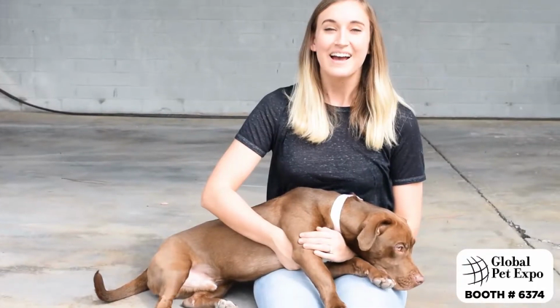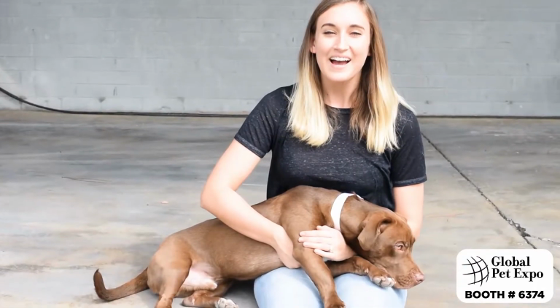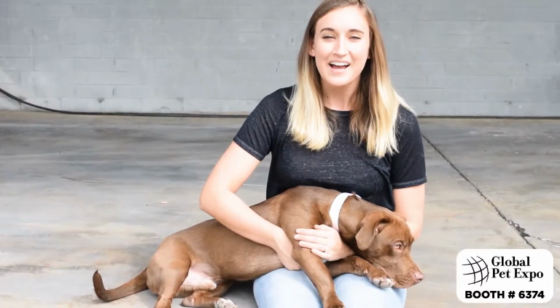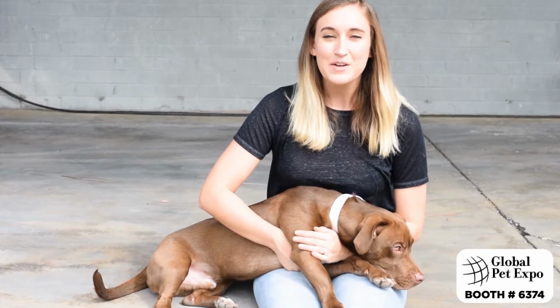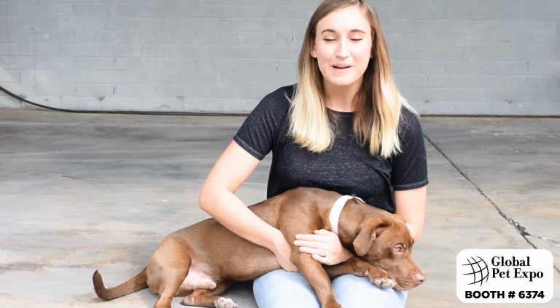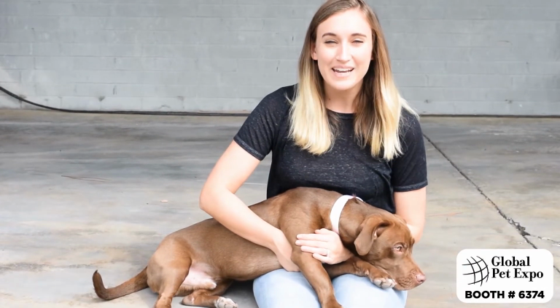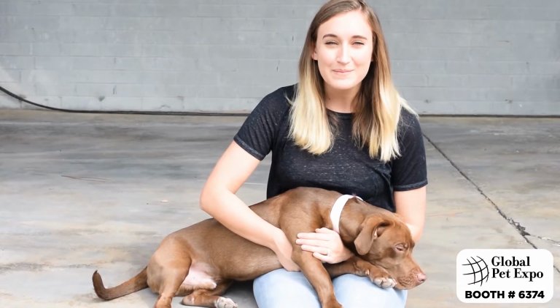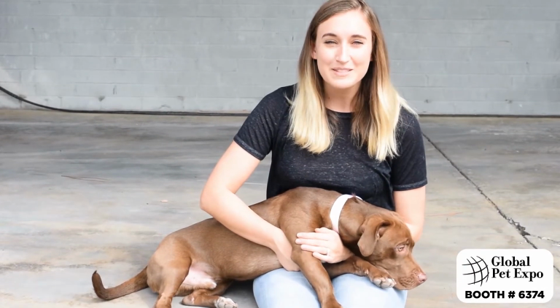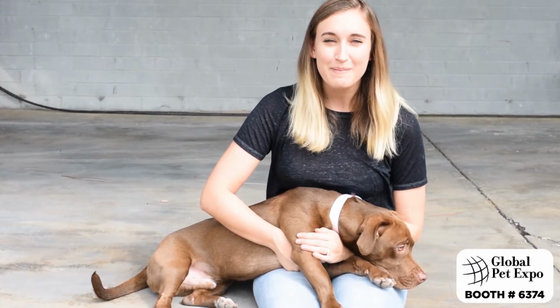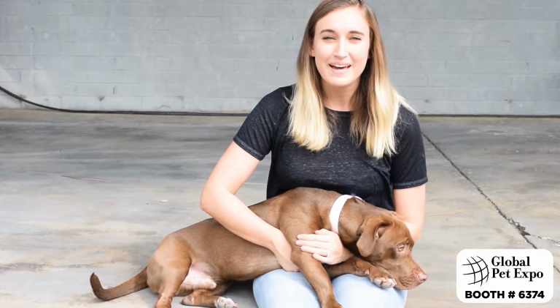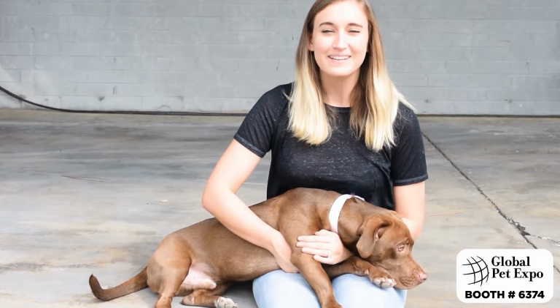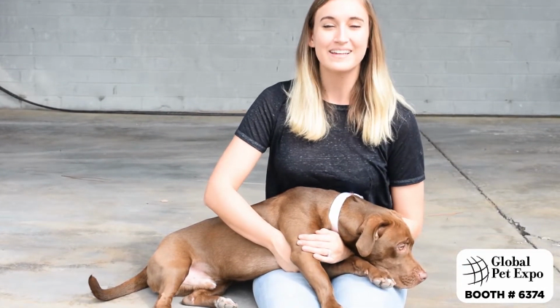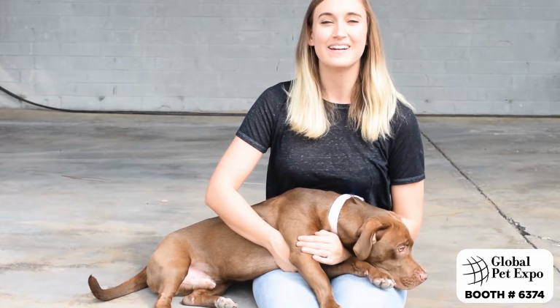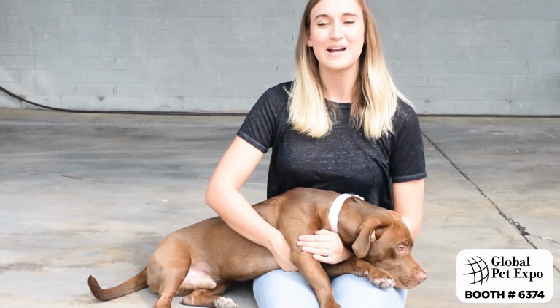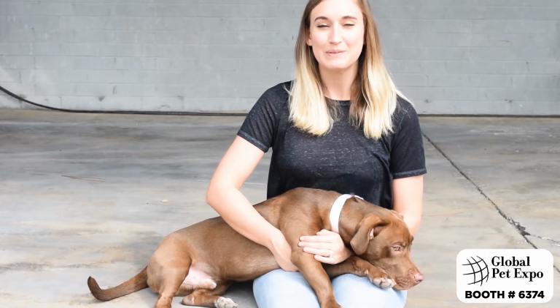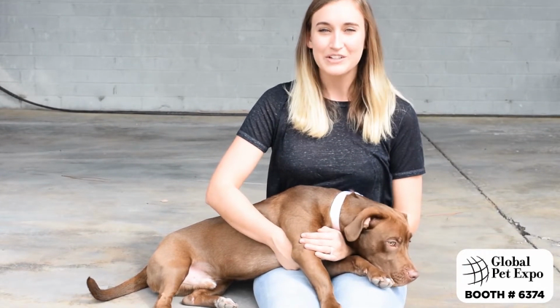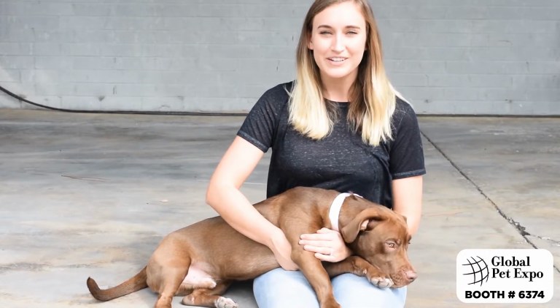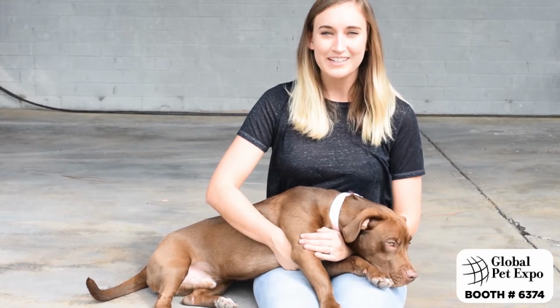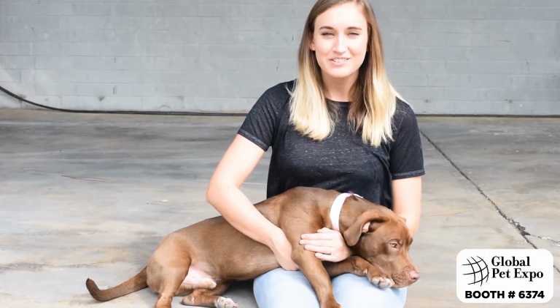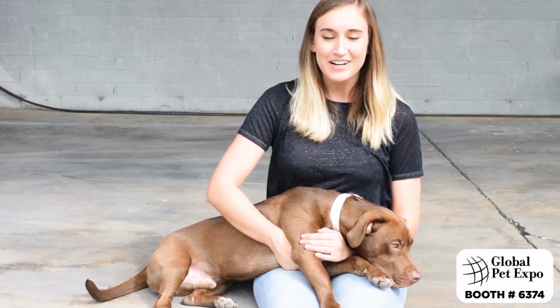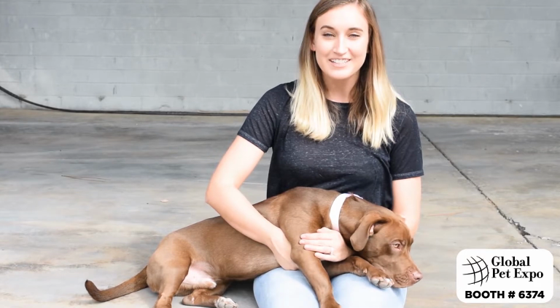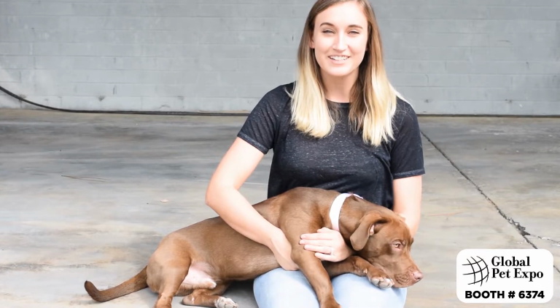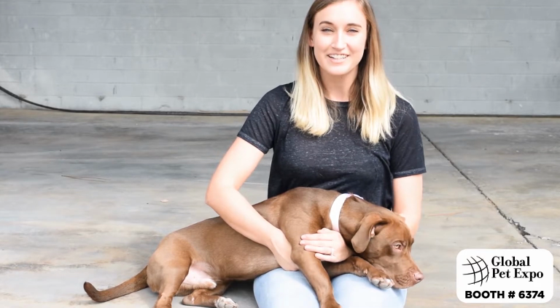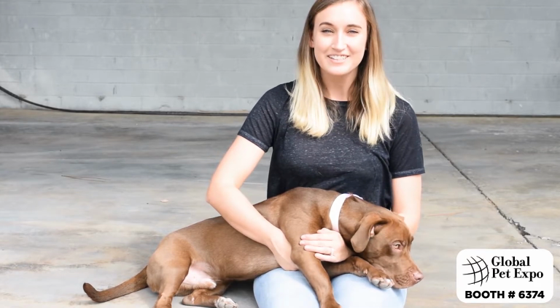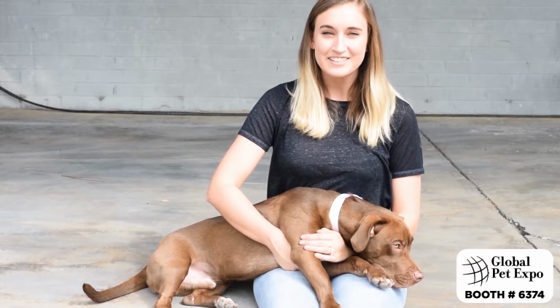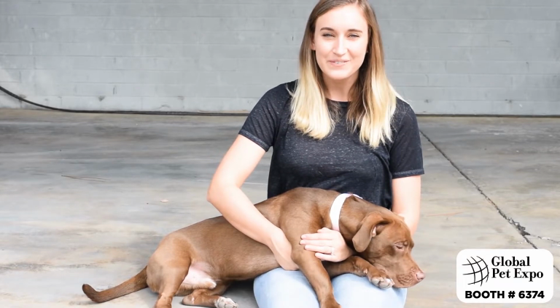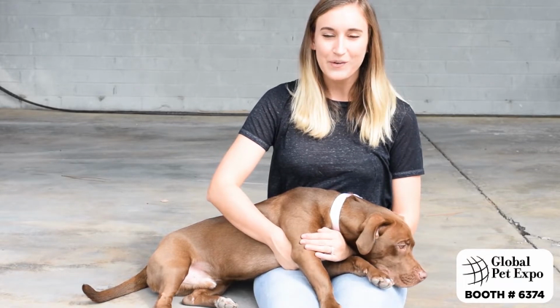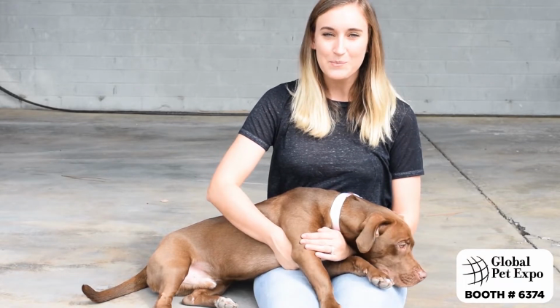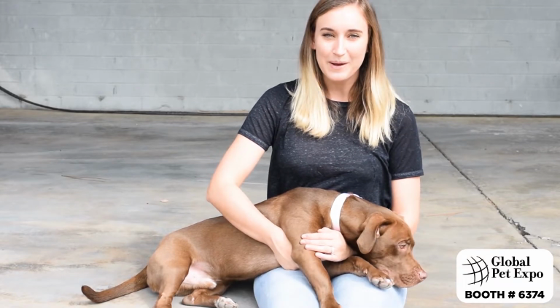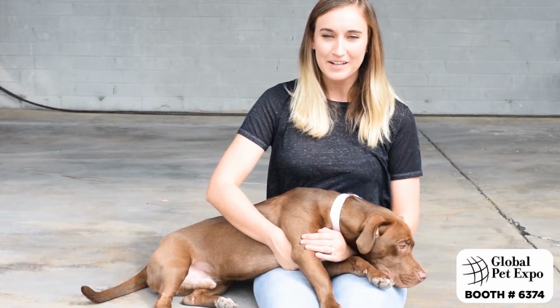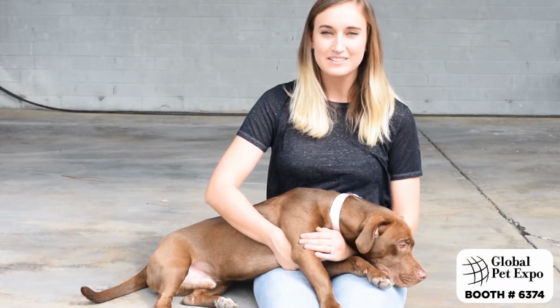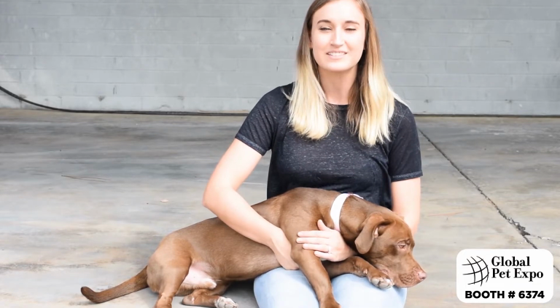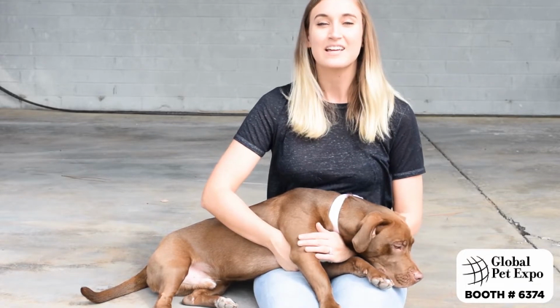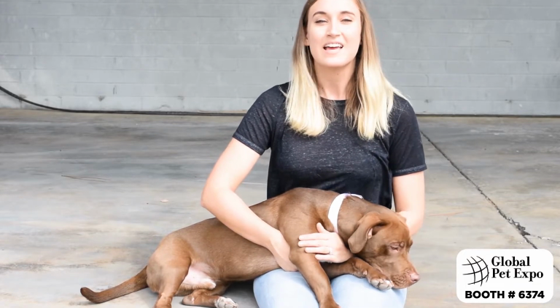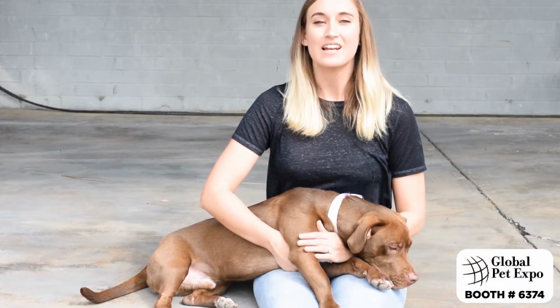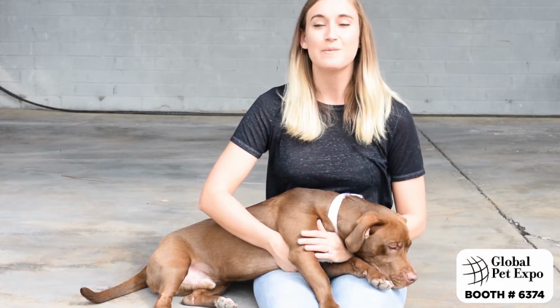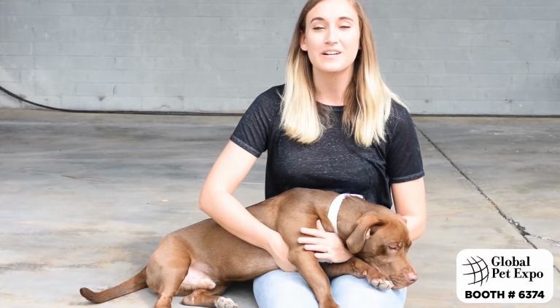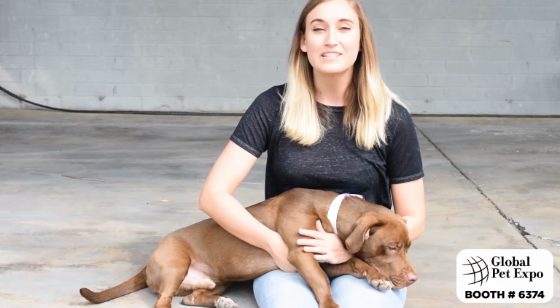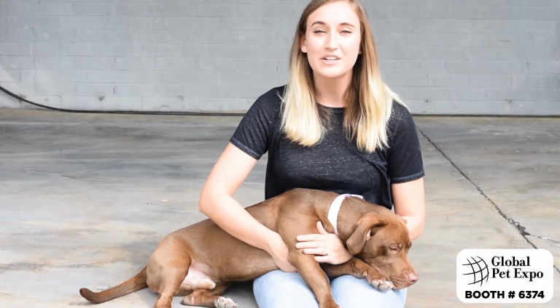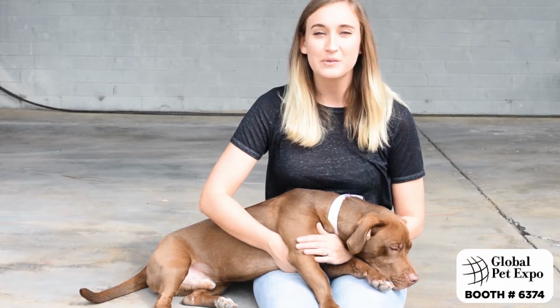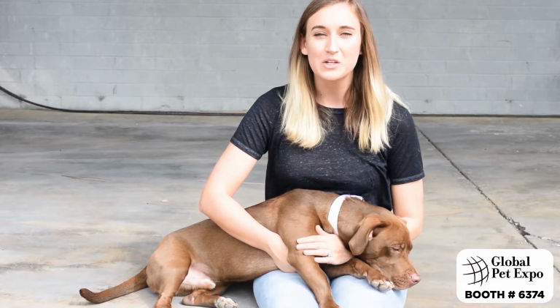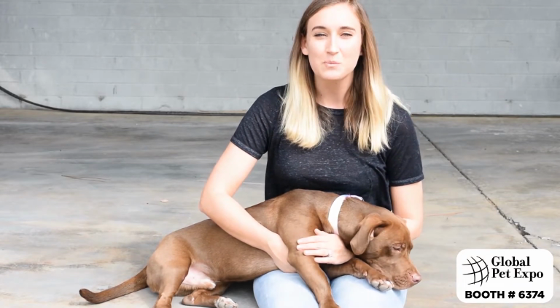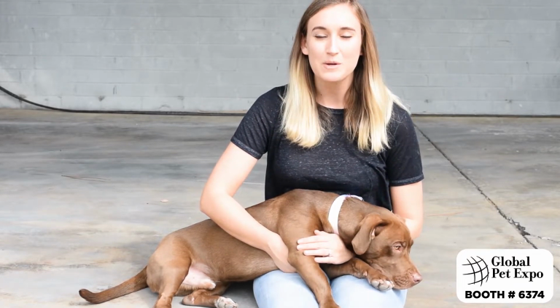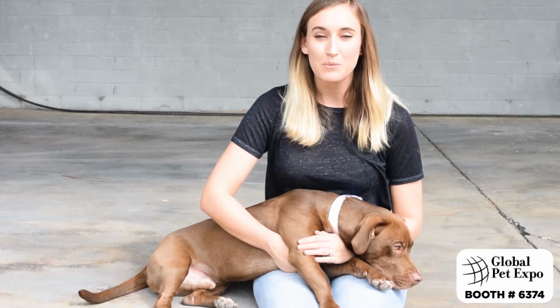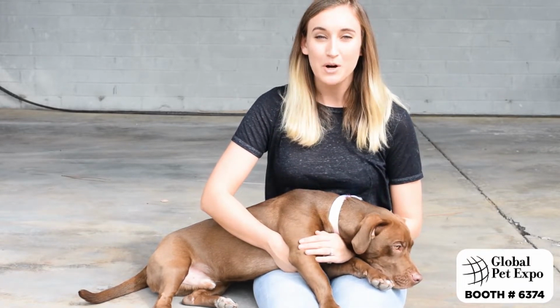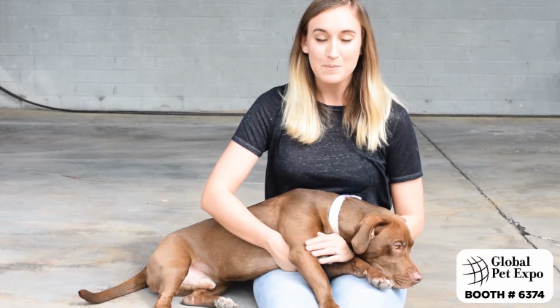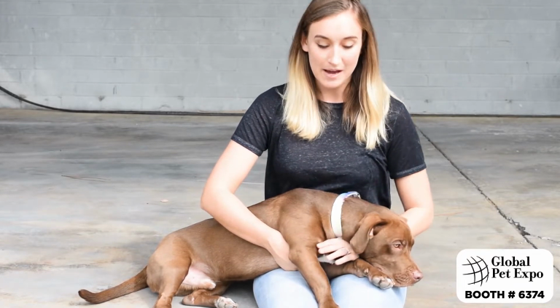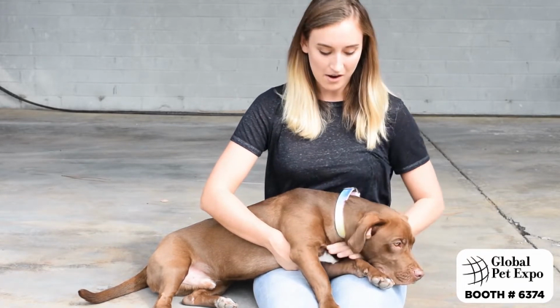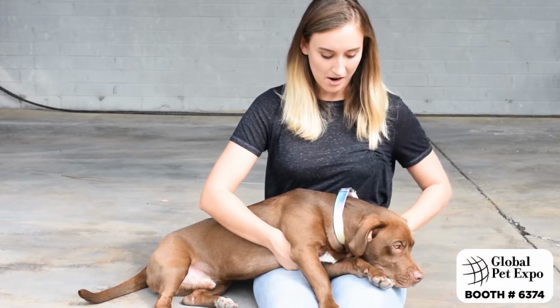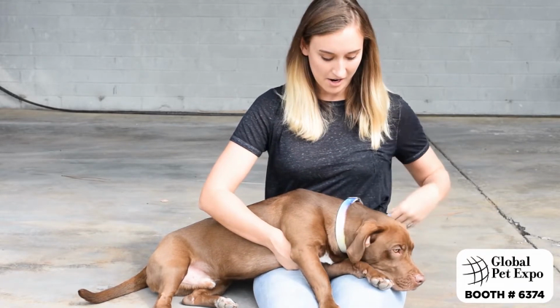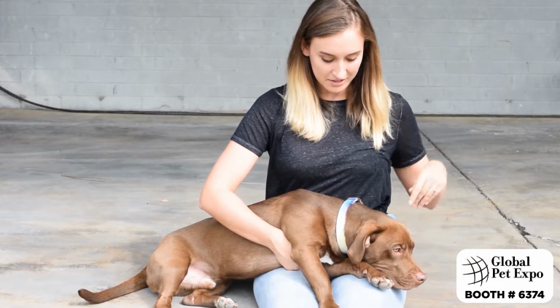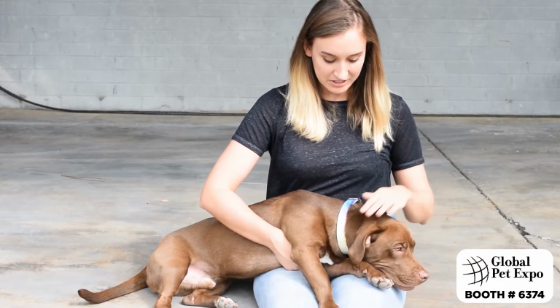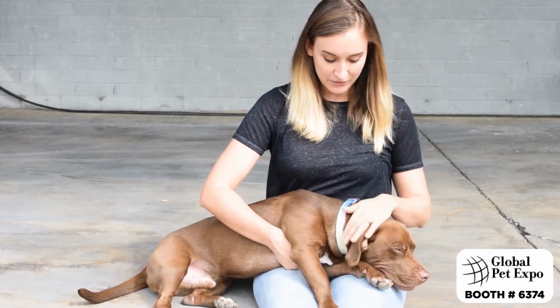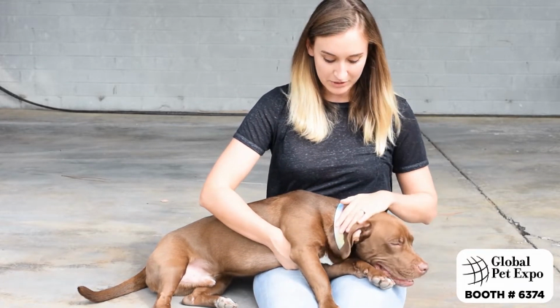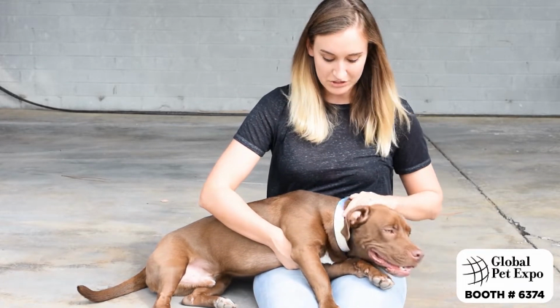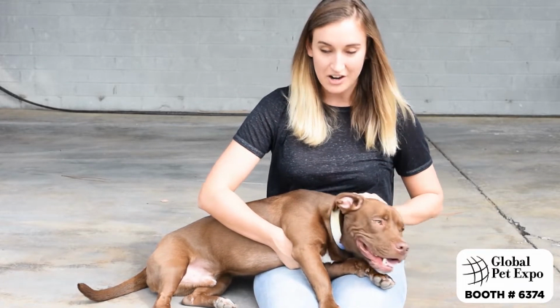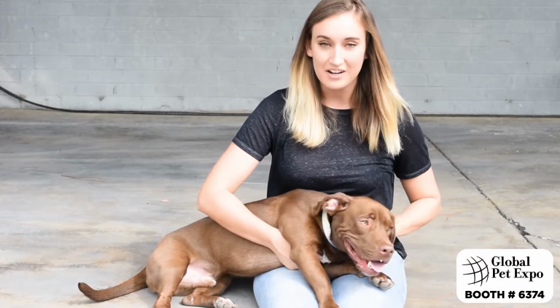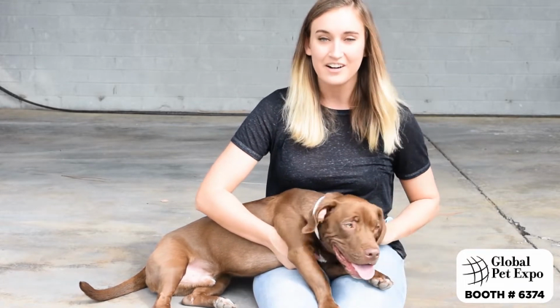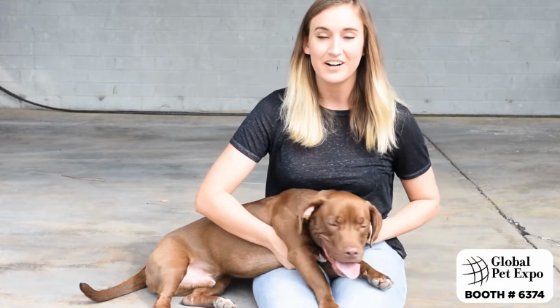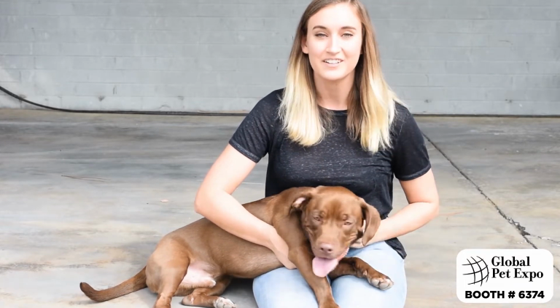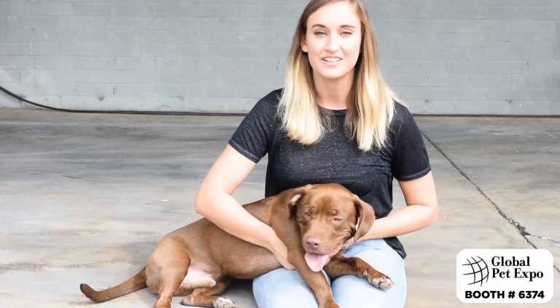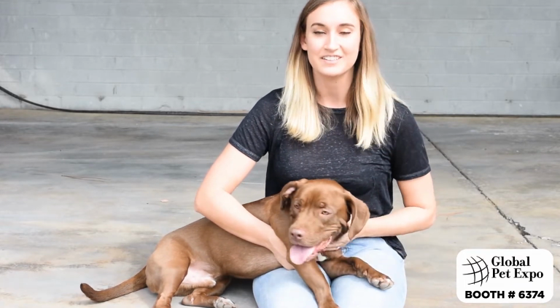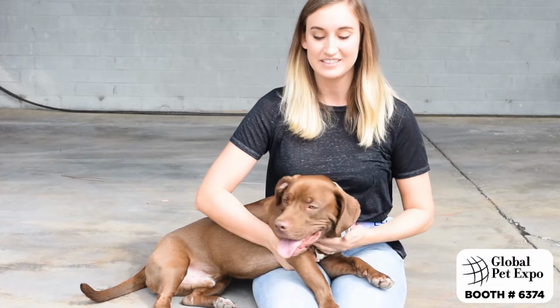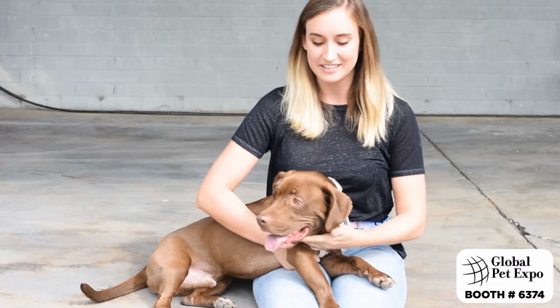Hi, my name is Madeline and I'm the creative director here at Seaport Belts. I'm here to tell you a little bit more about our Seaport dog collars.